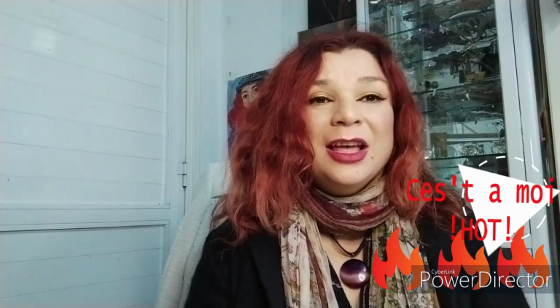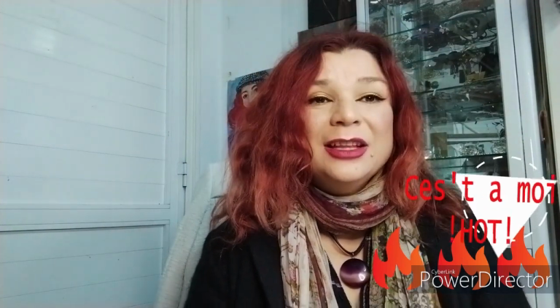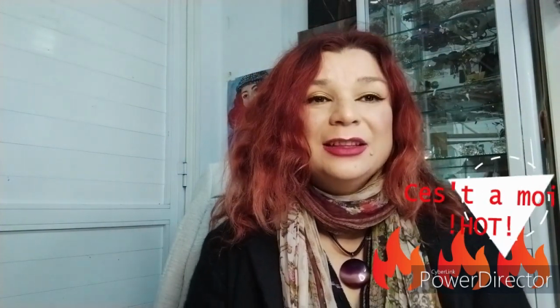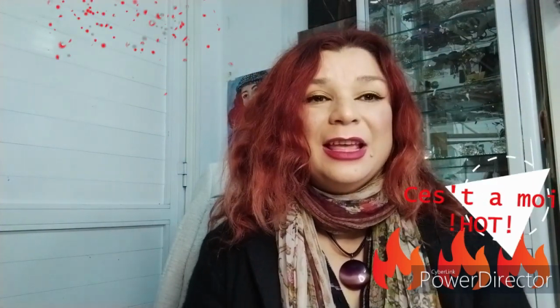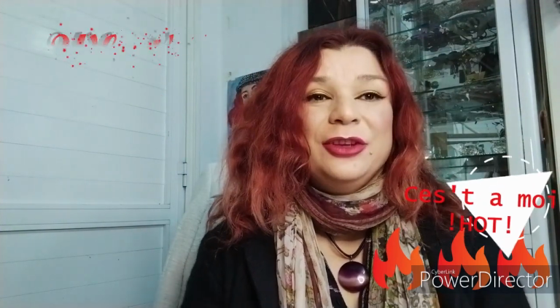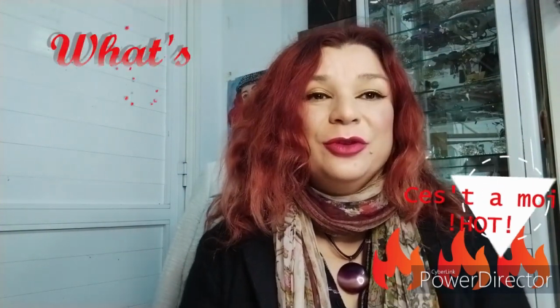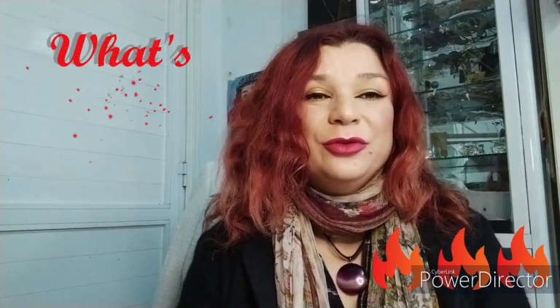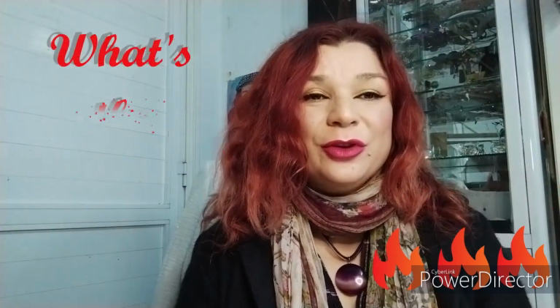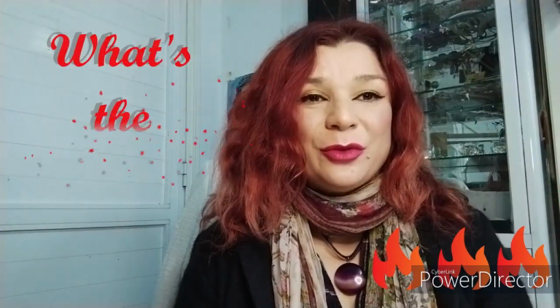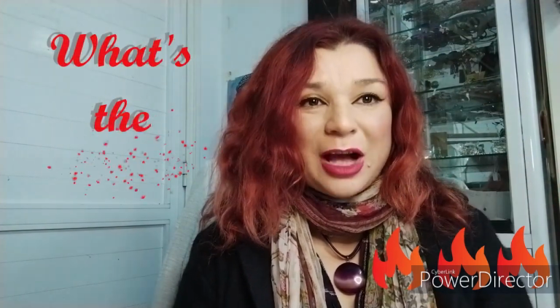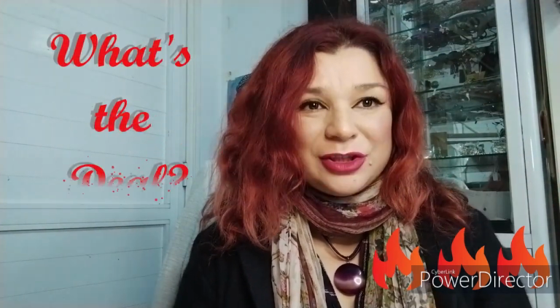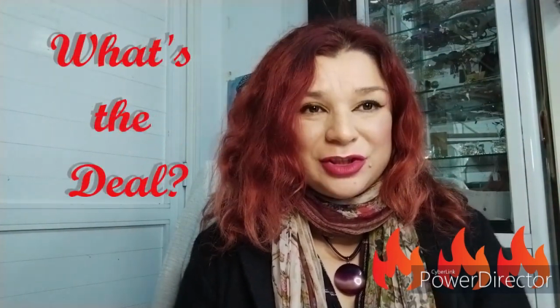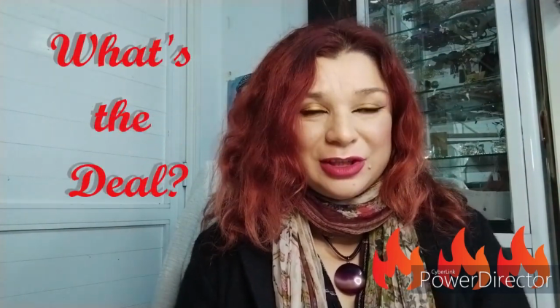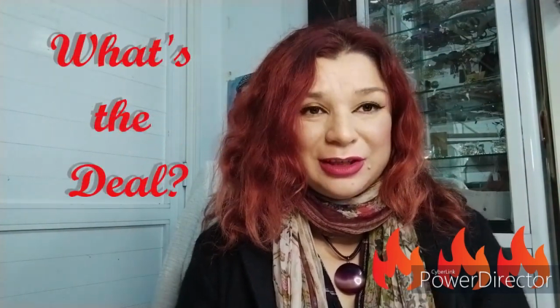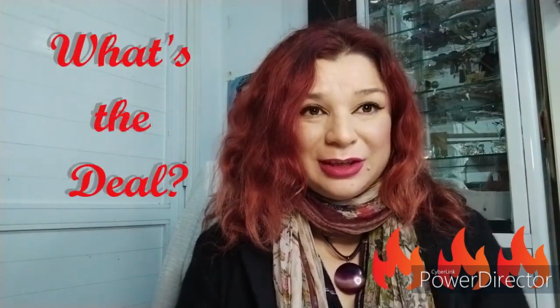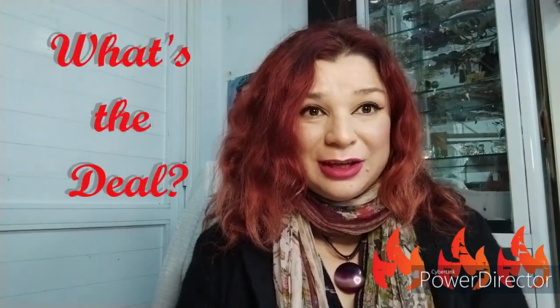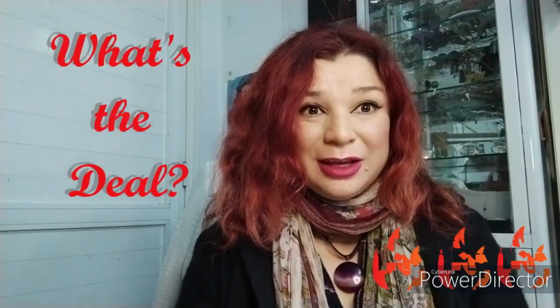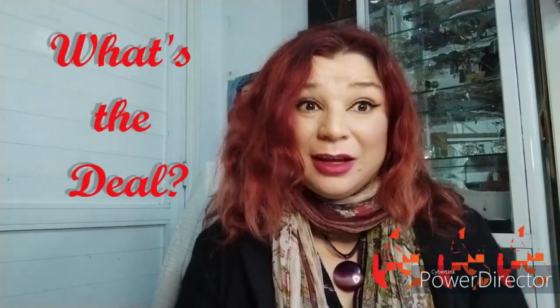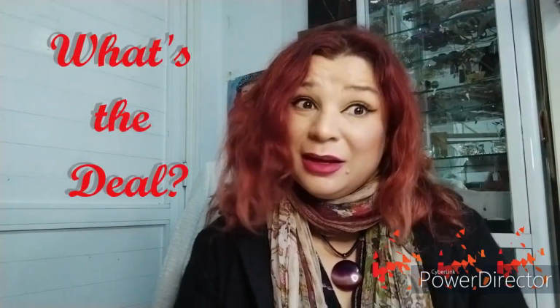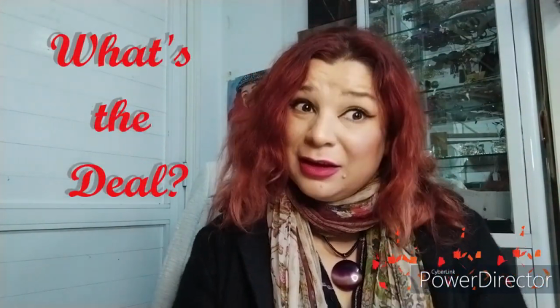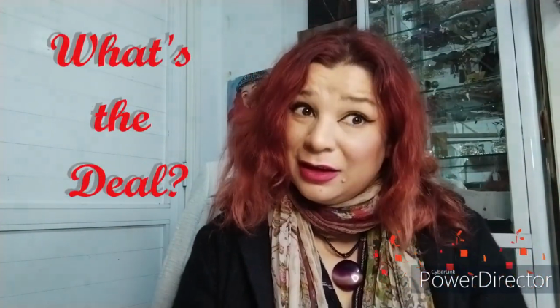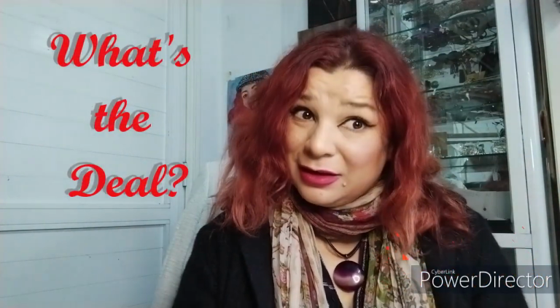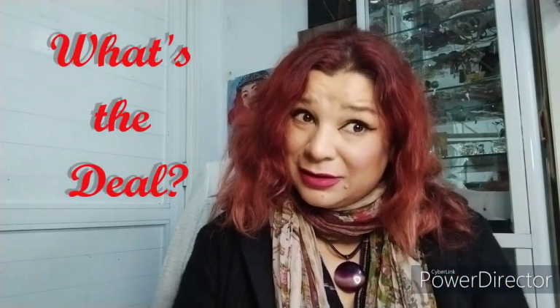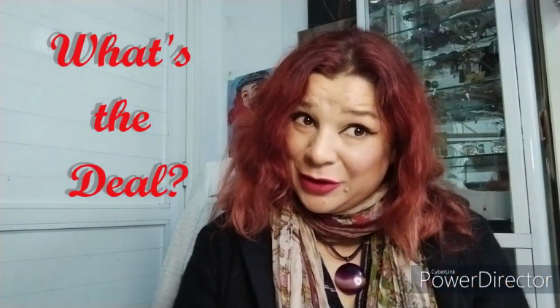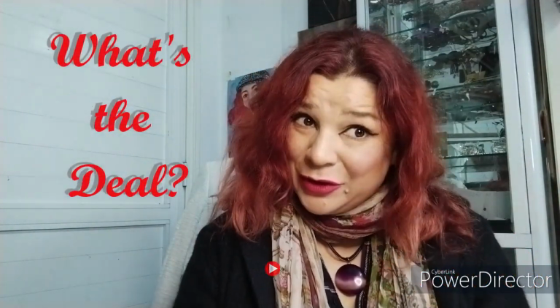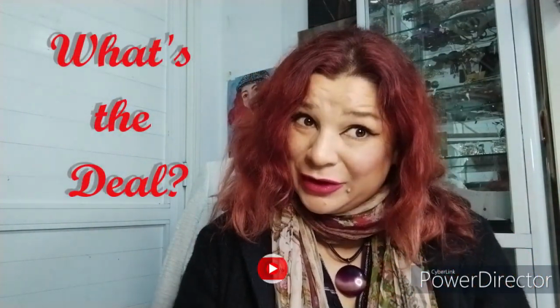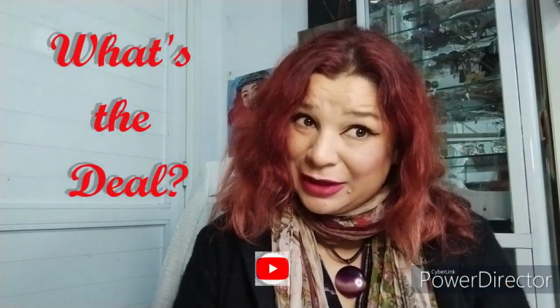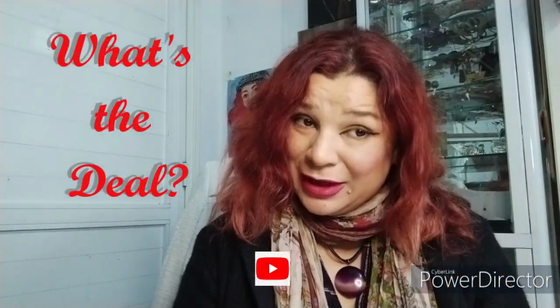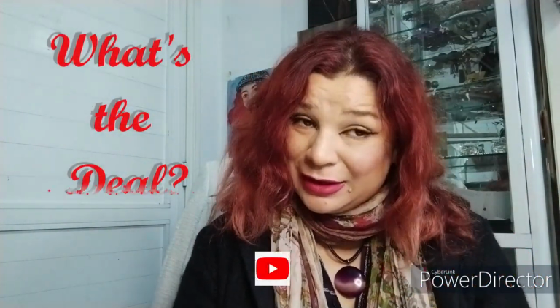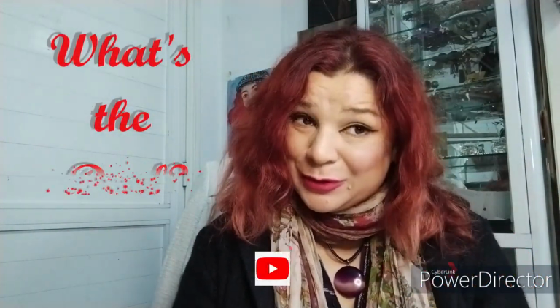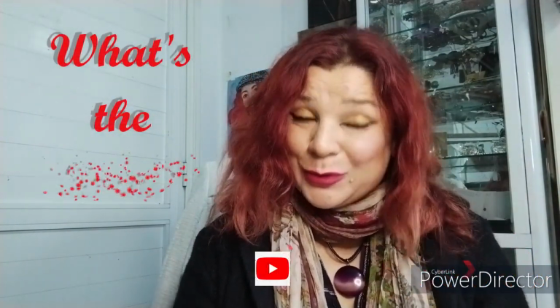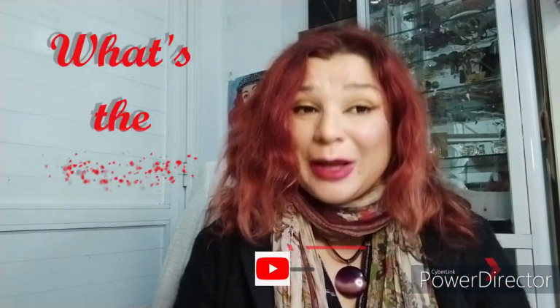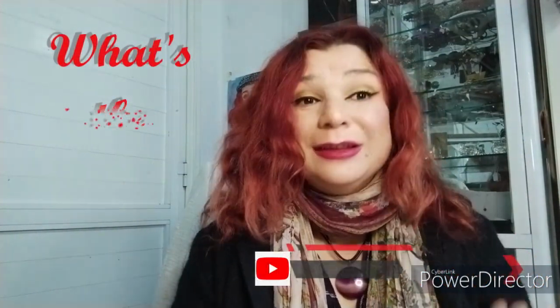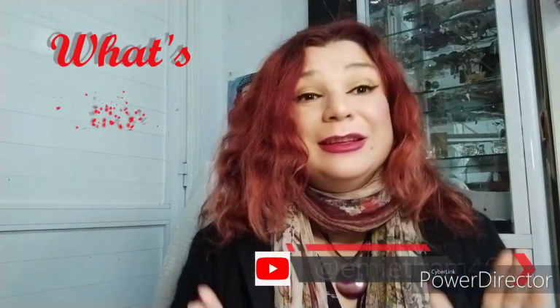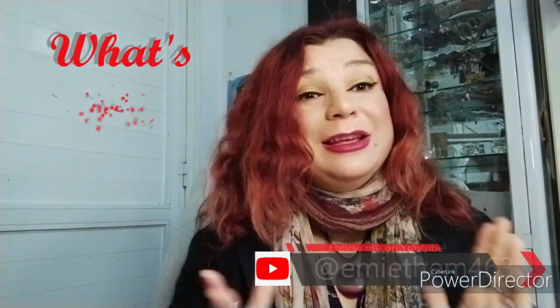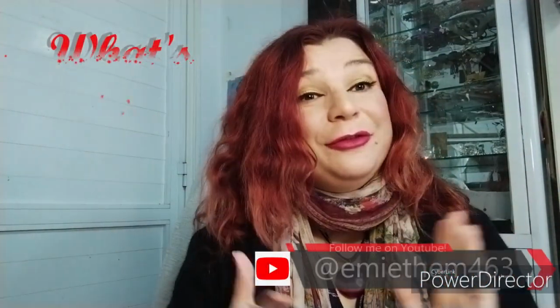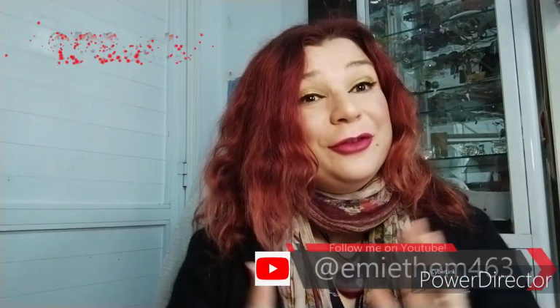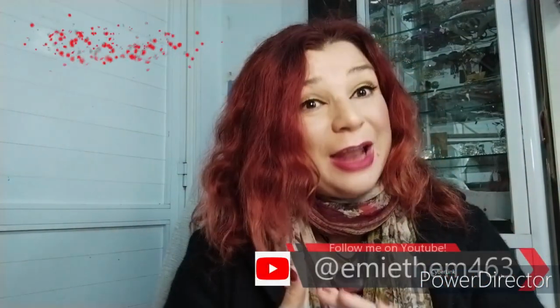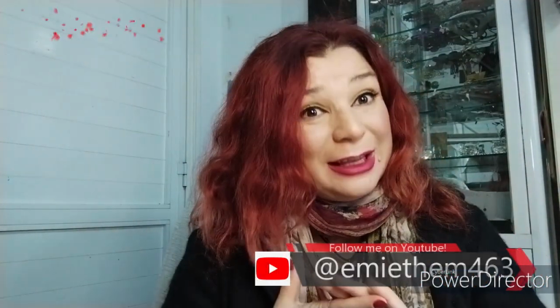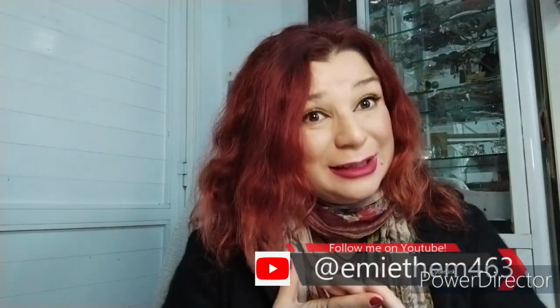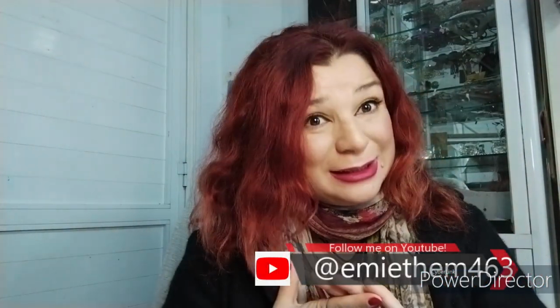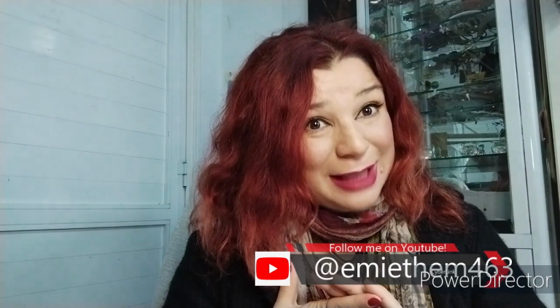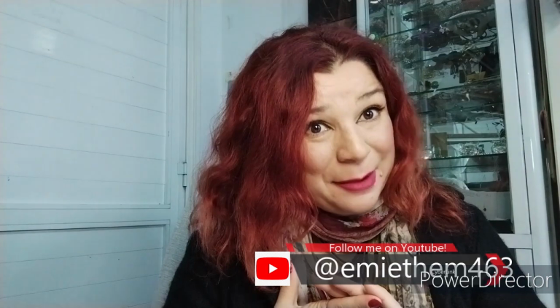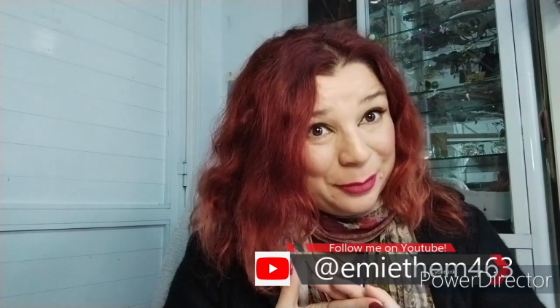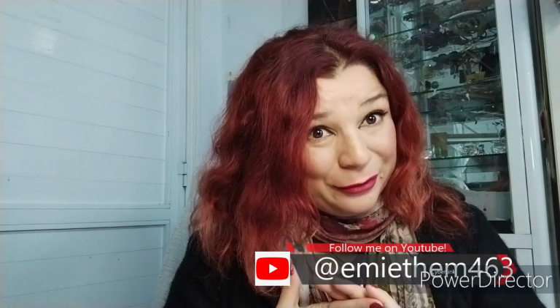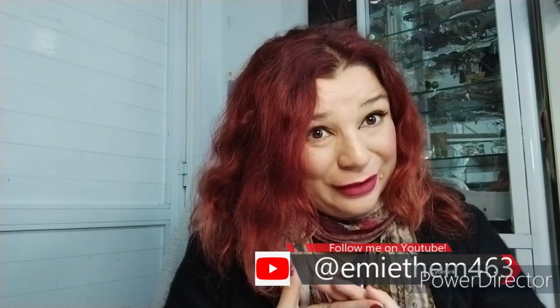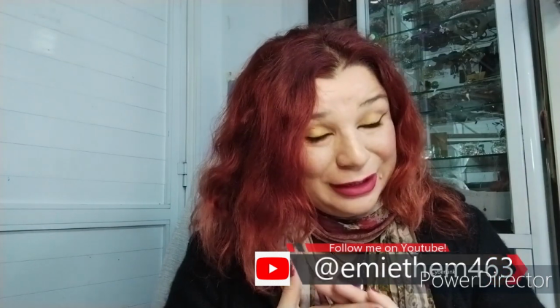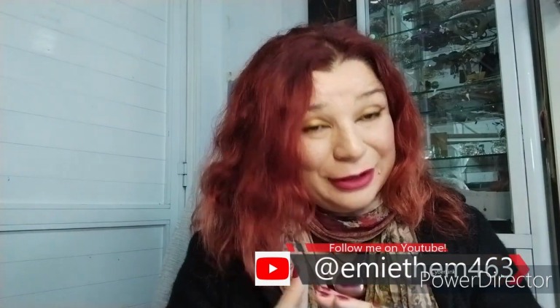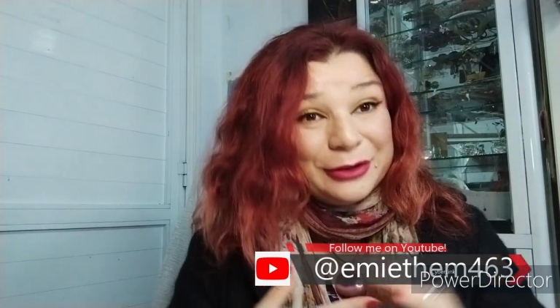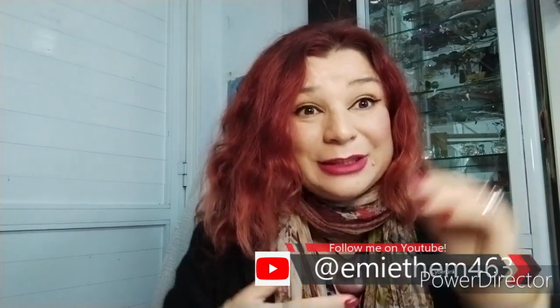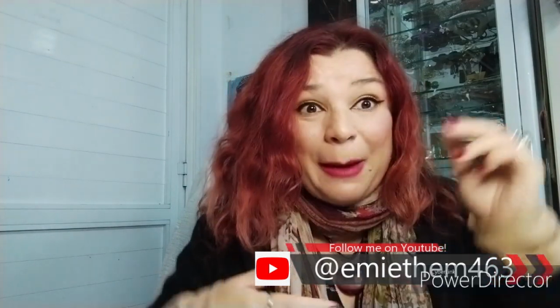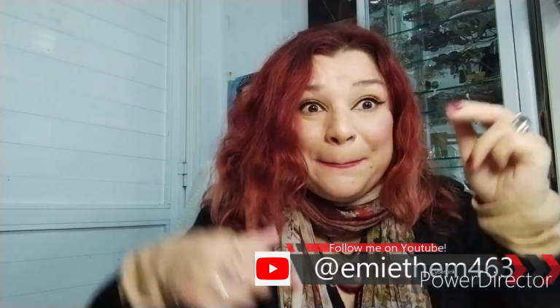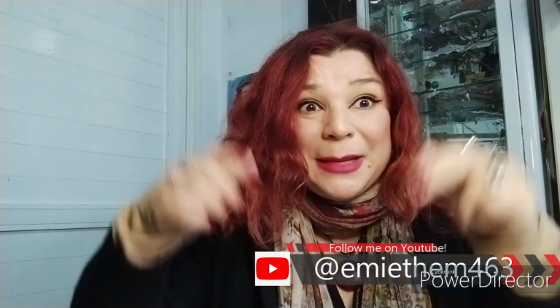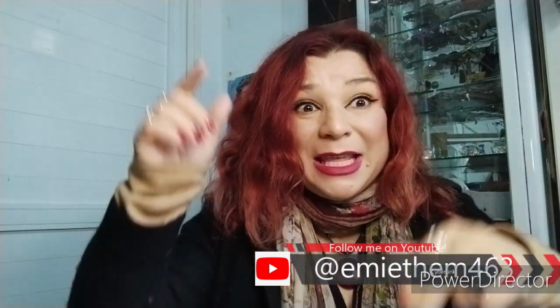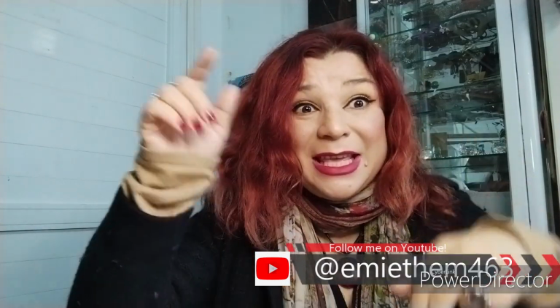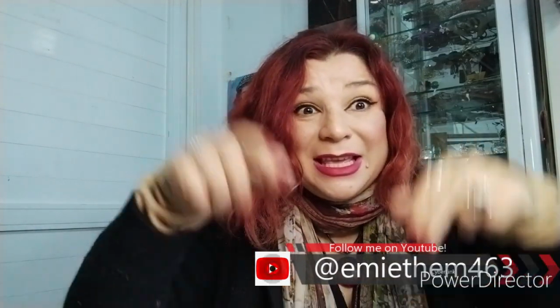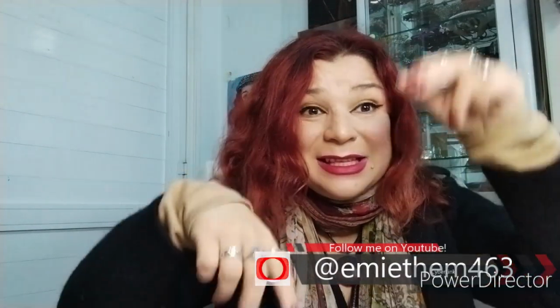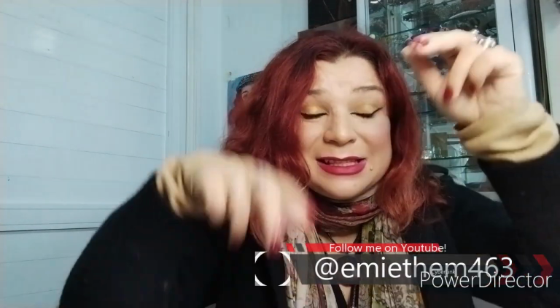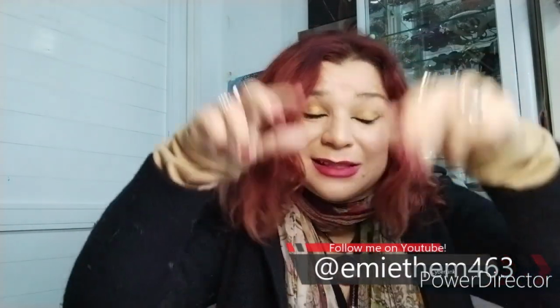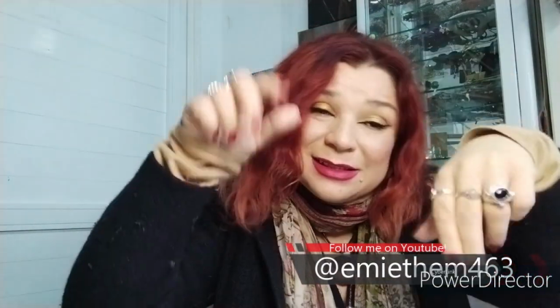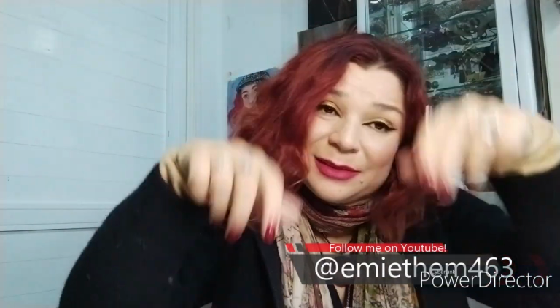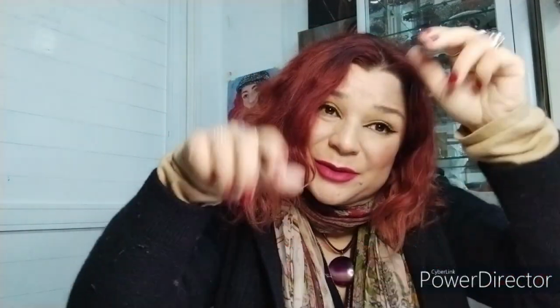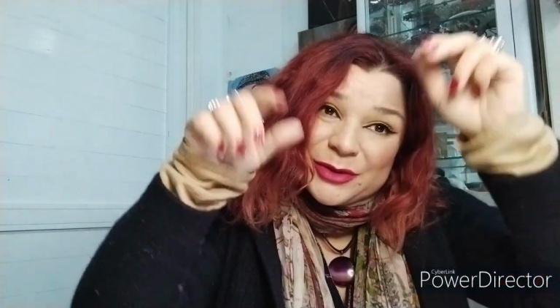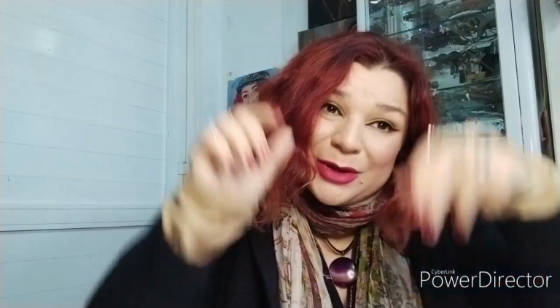Thank you for watching. See you in the next one. If you like this type of videos, please subscribe.